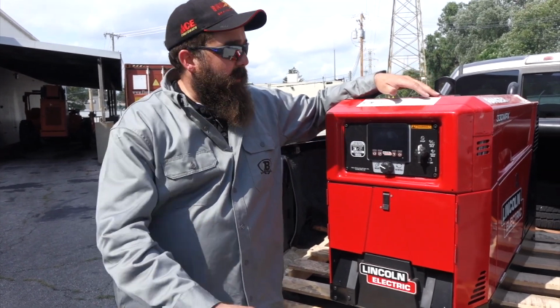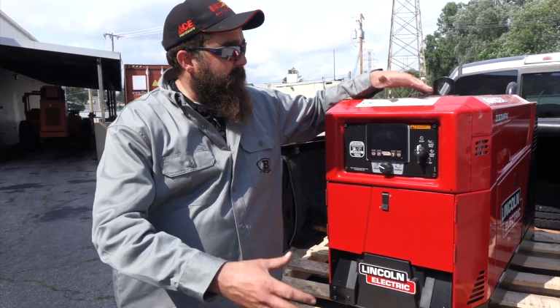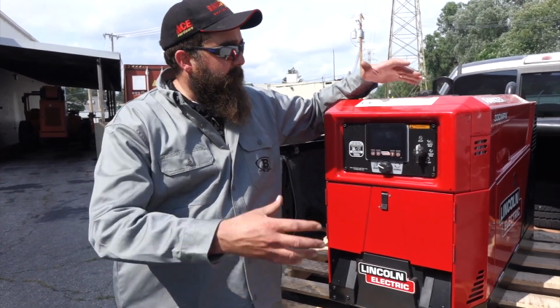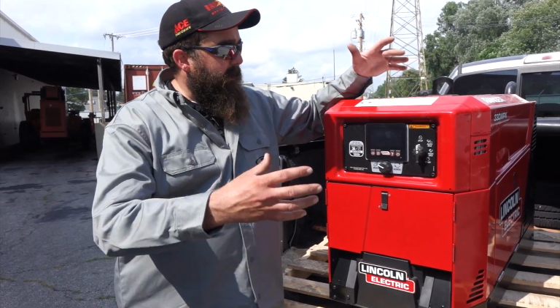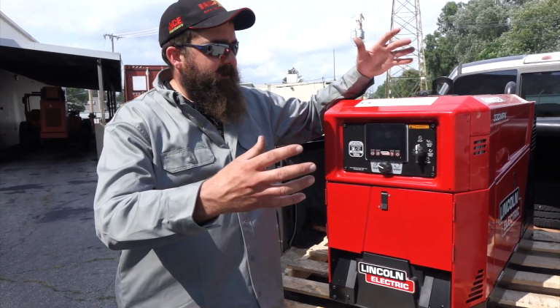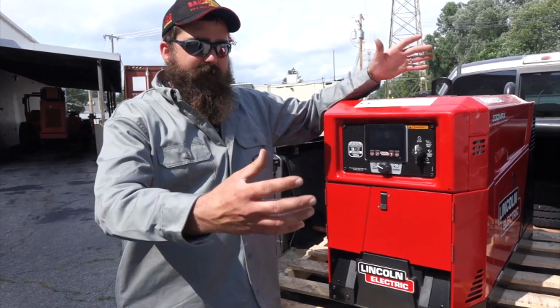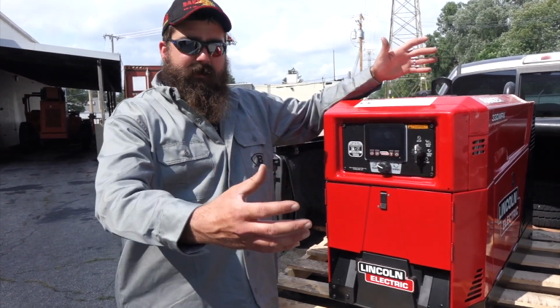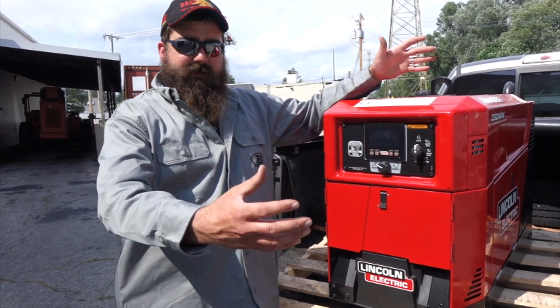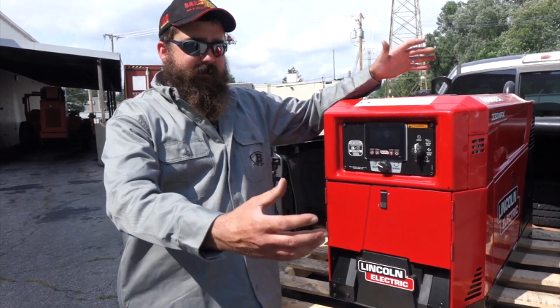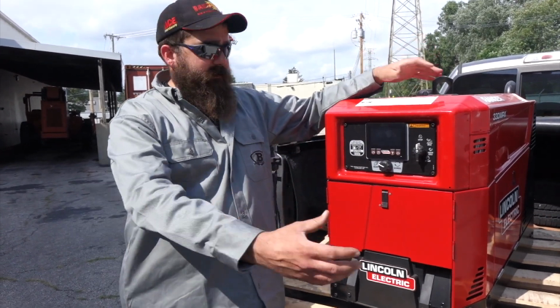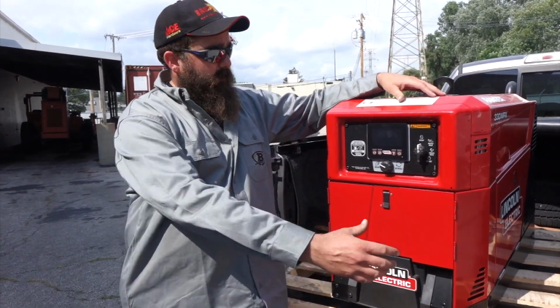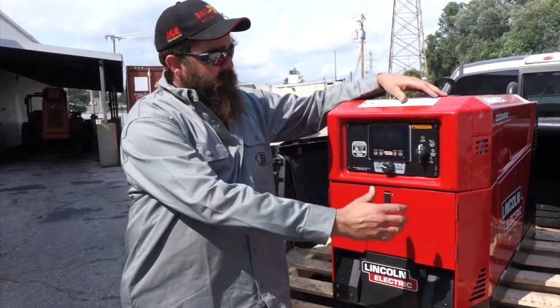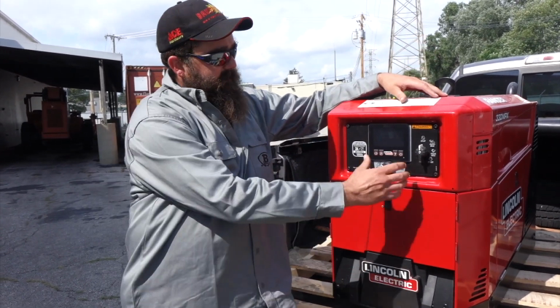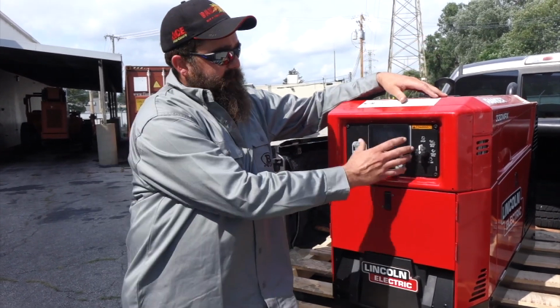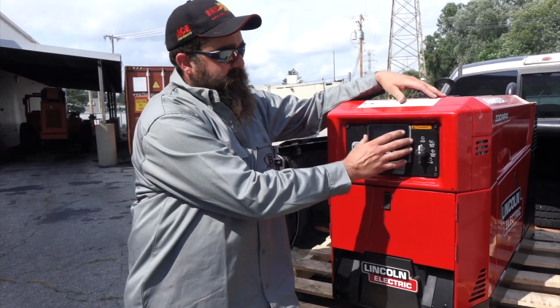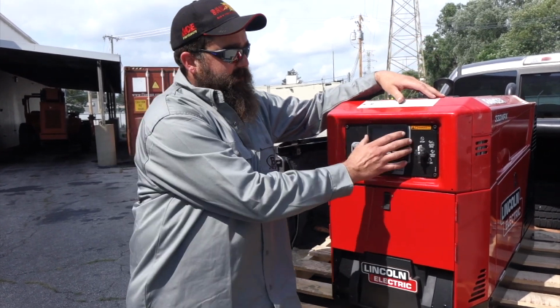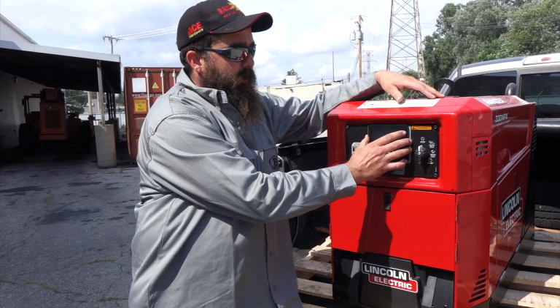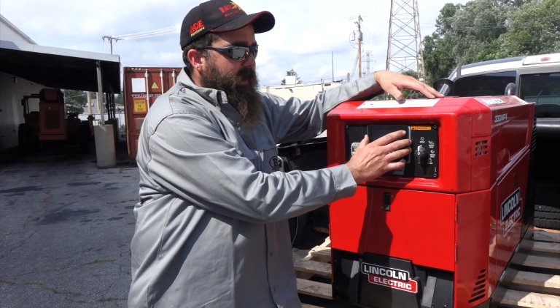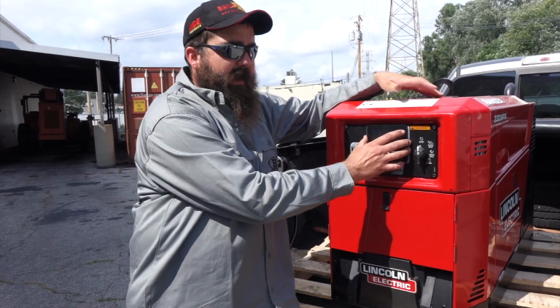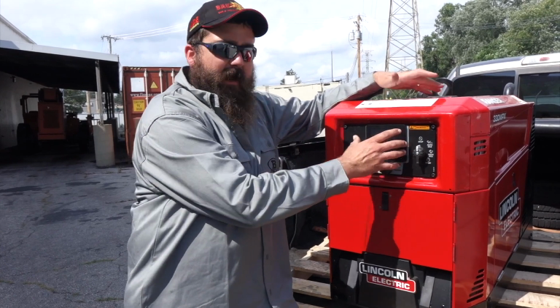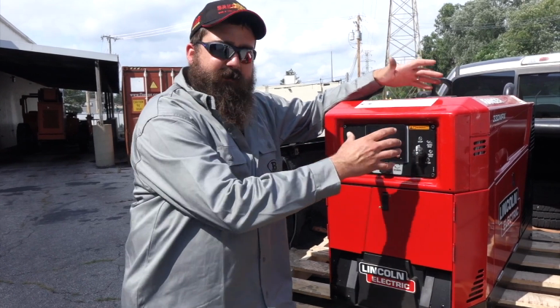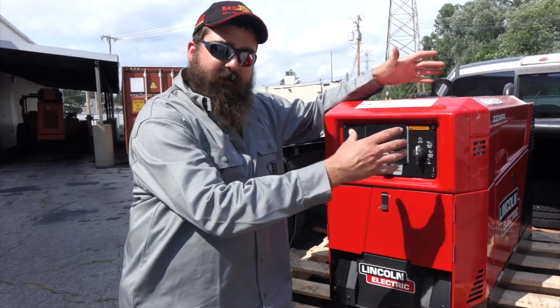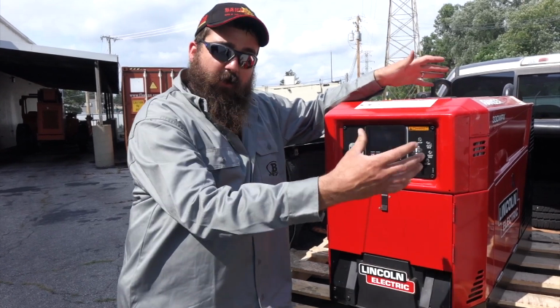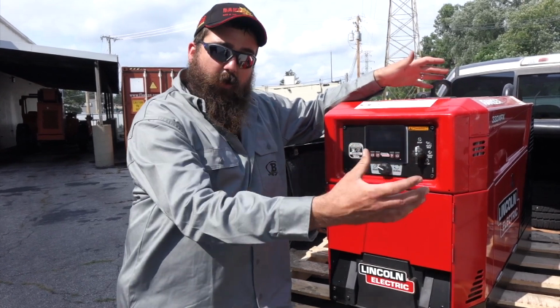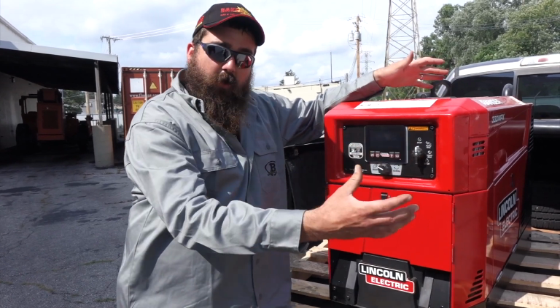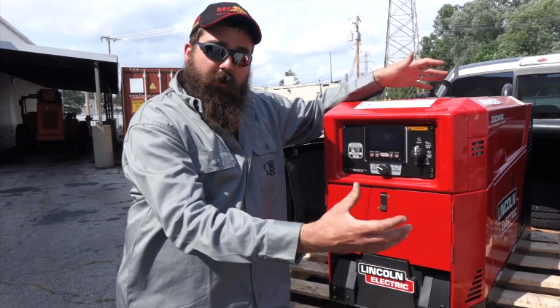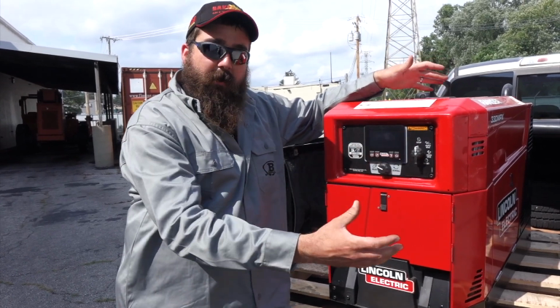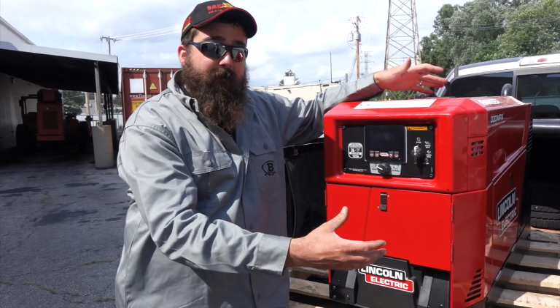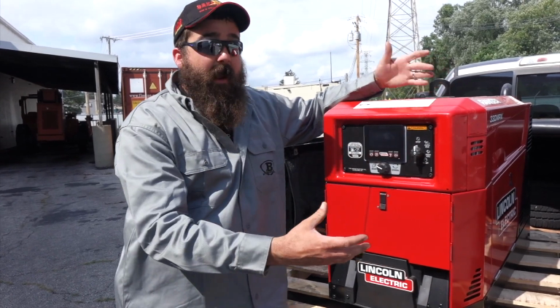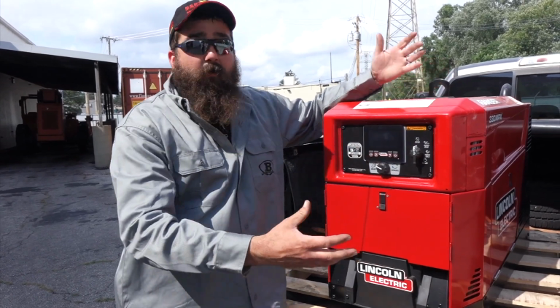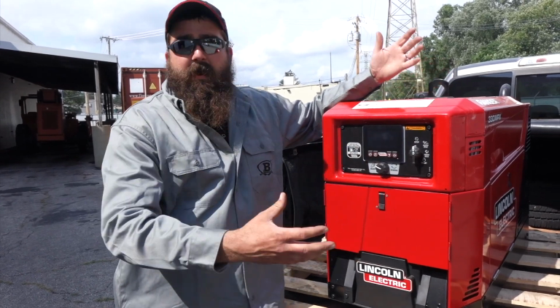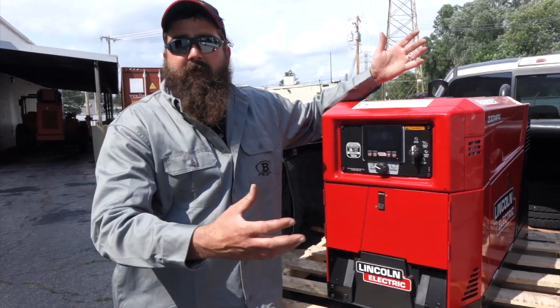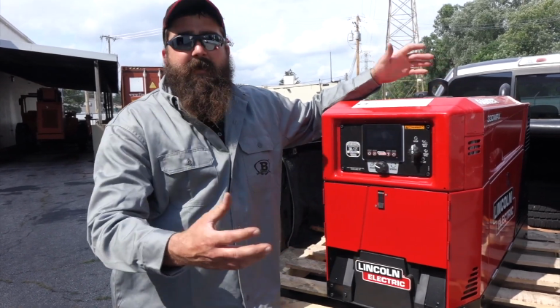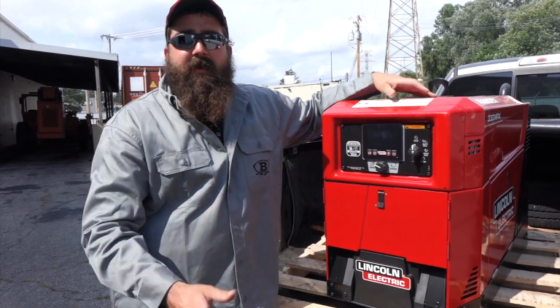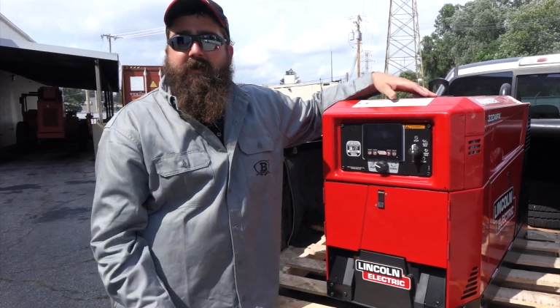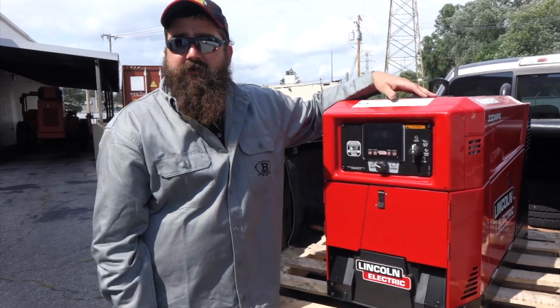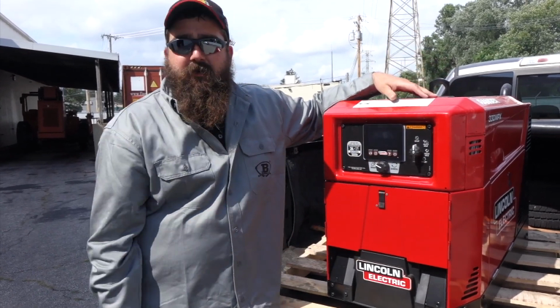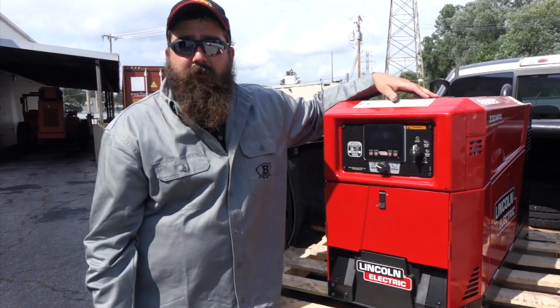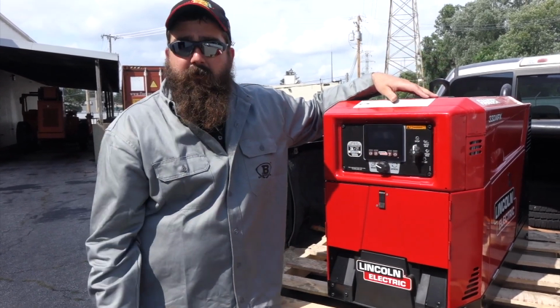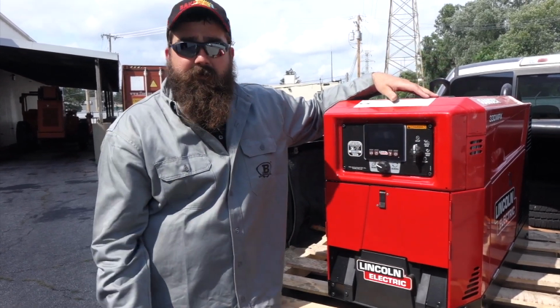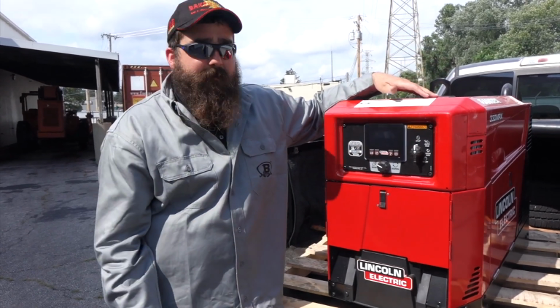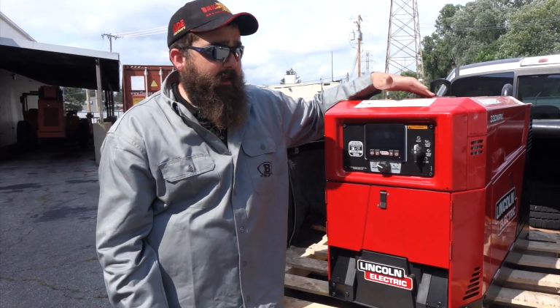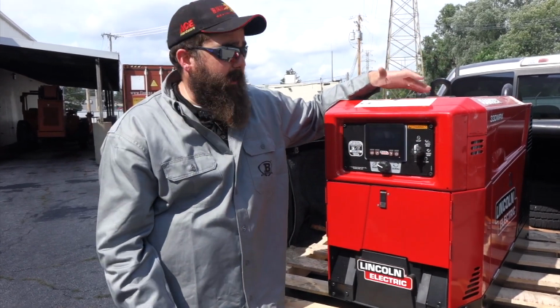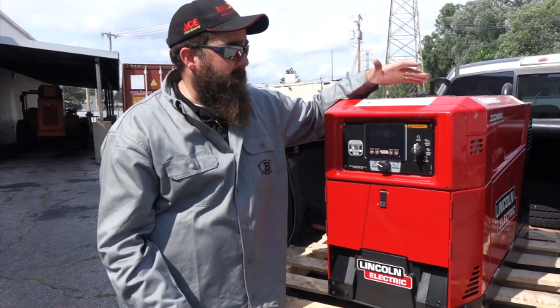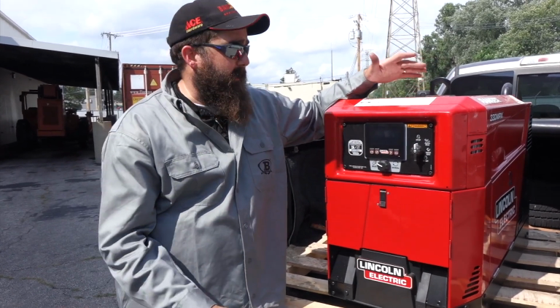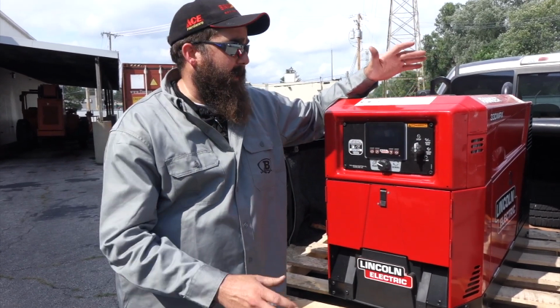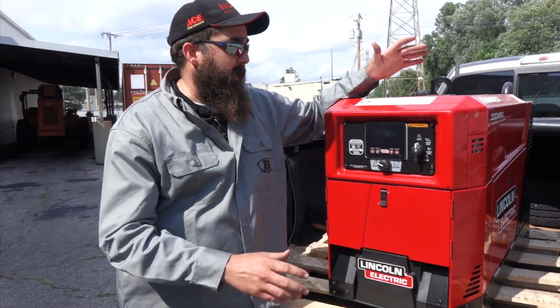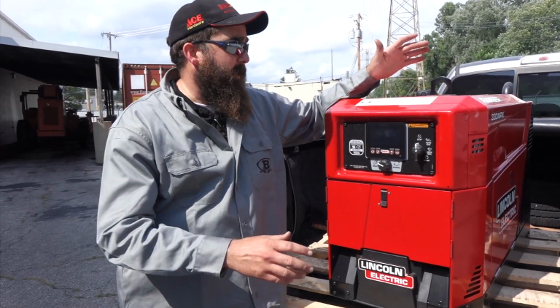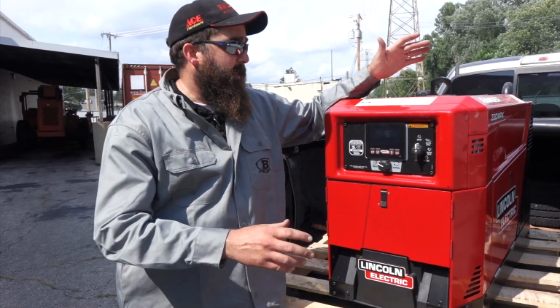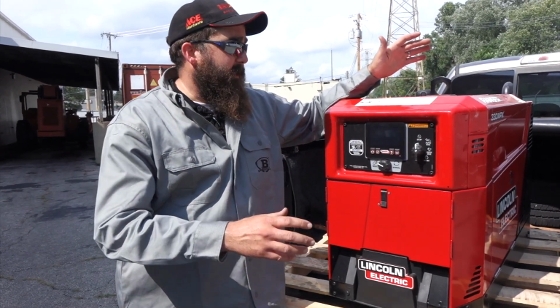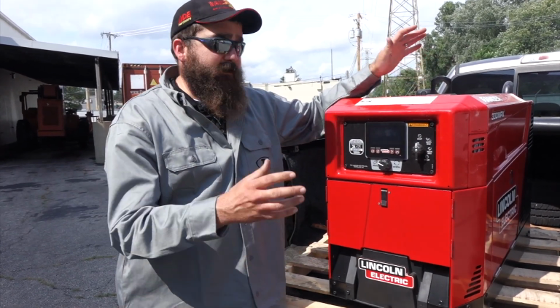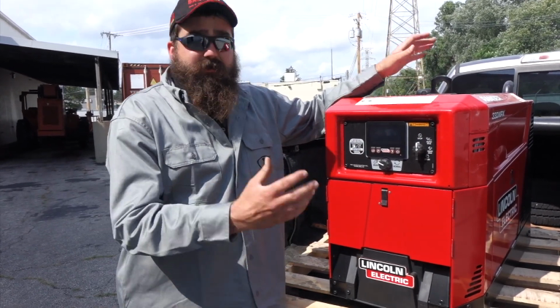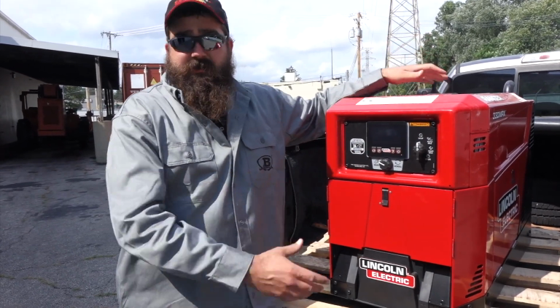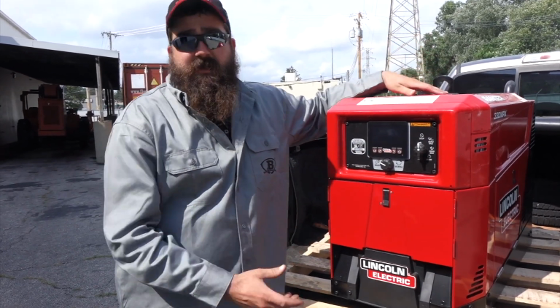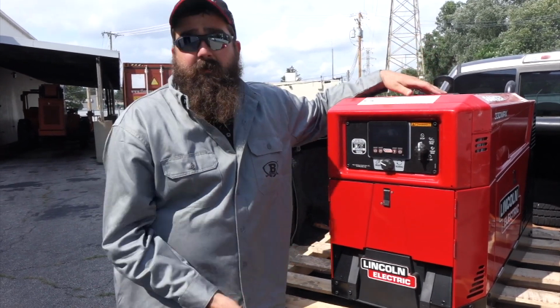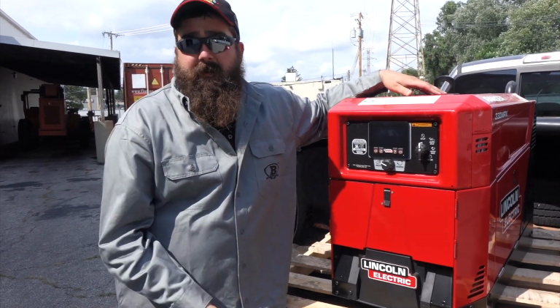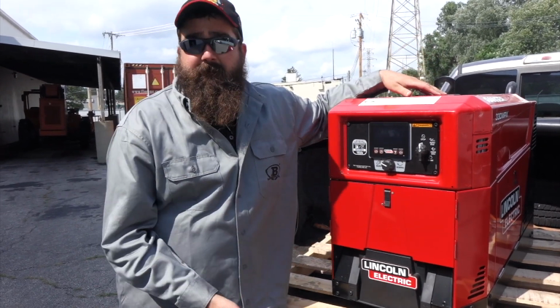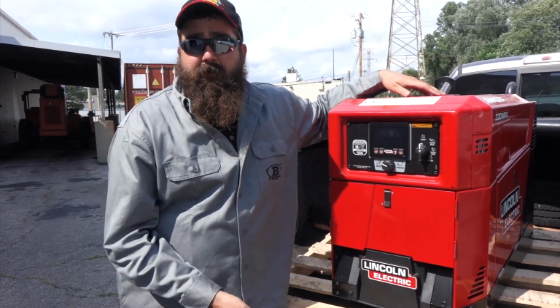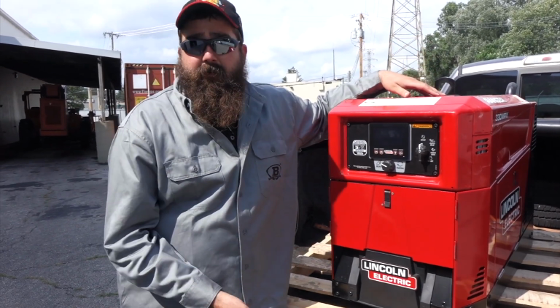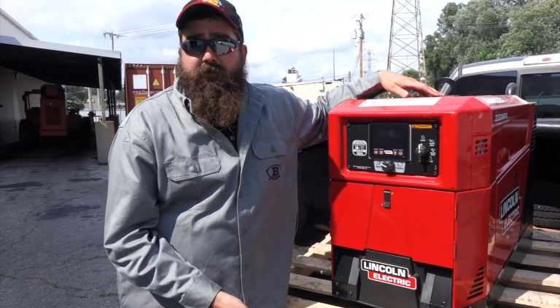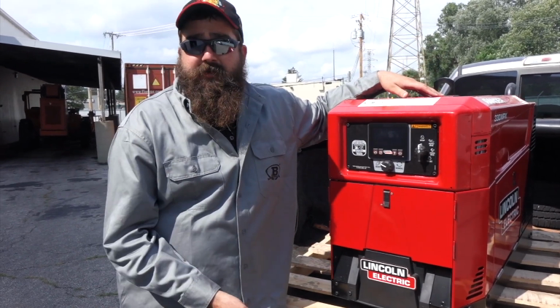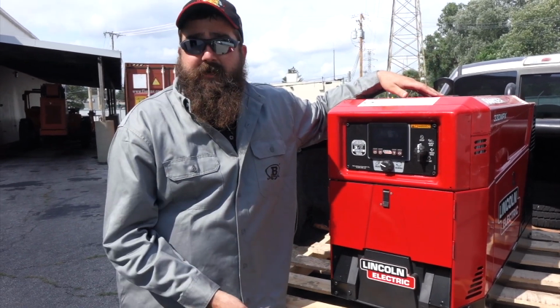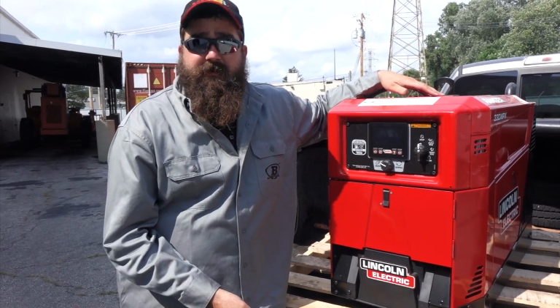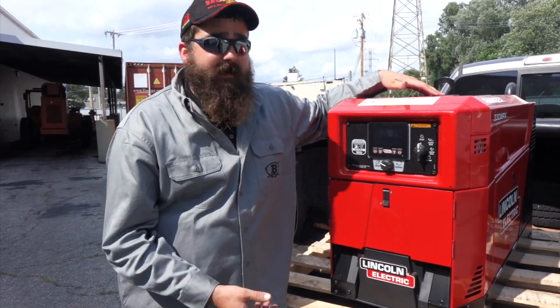It has had really good success in the field. Everybody's biggest concern was this screen — how is it going to hold up? We haven't had any trouble with it, and this one's just coming back in for an oil change today.